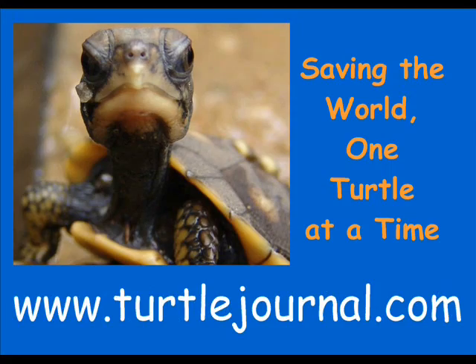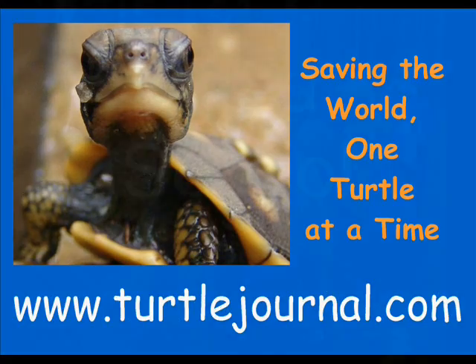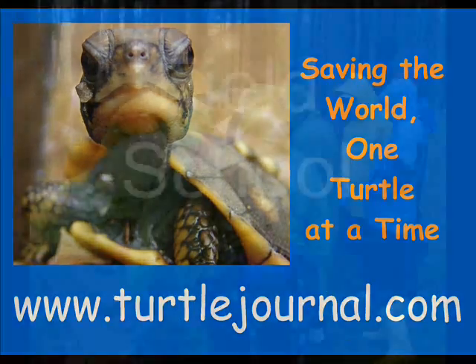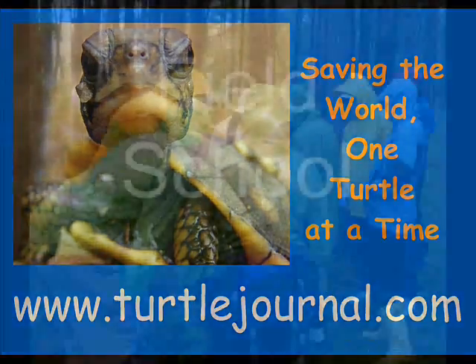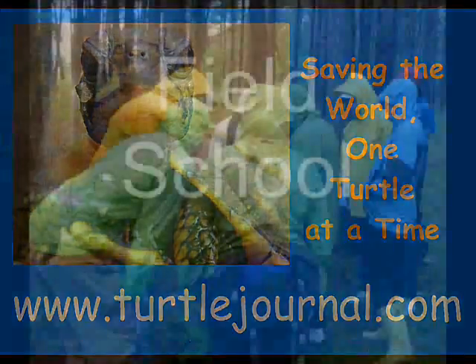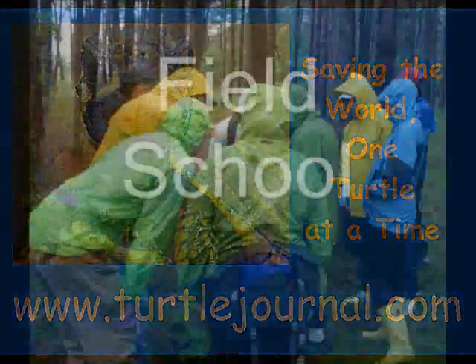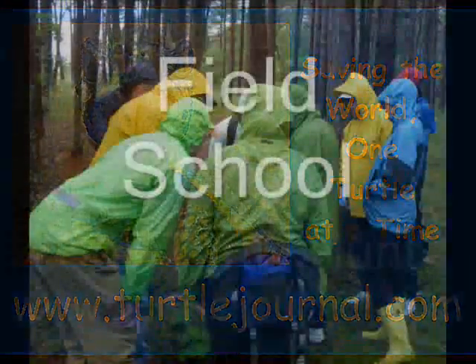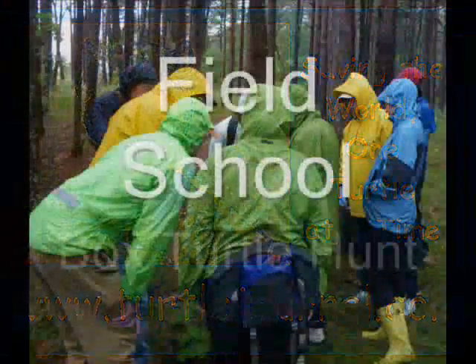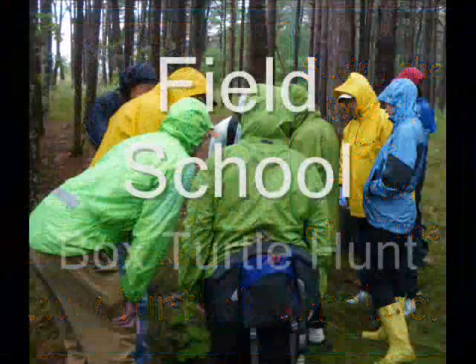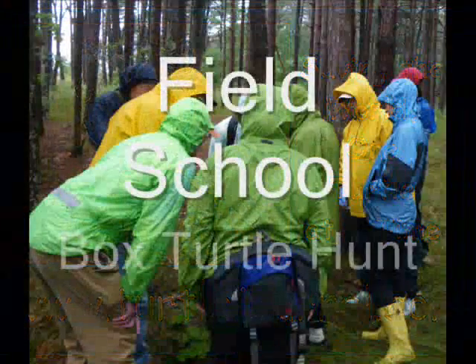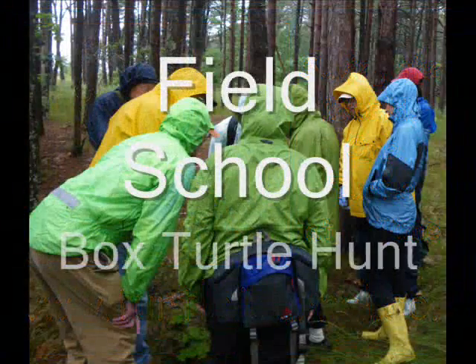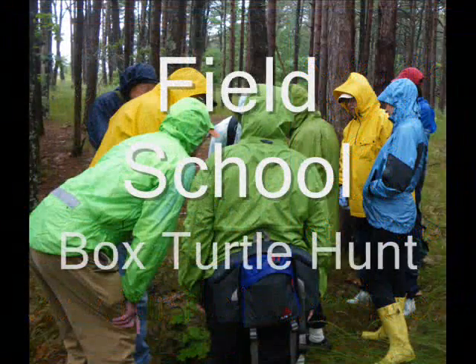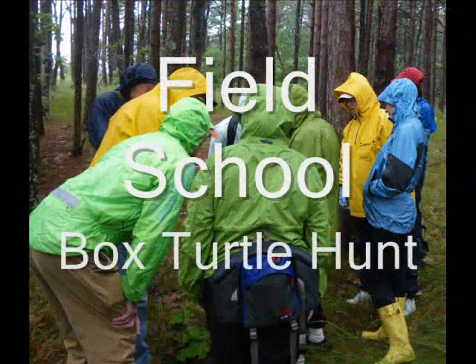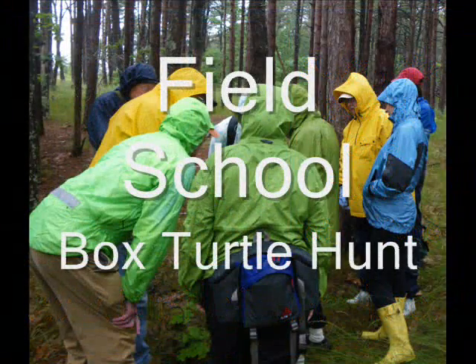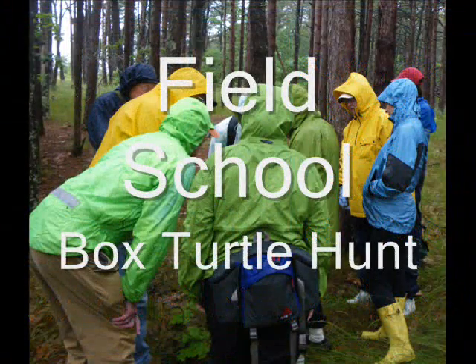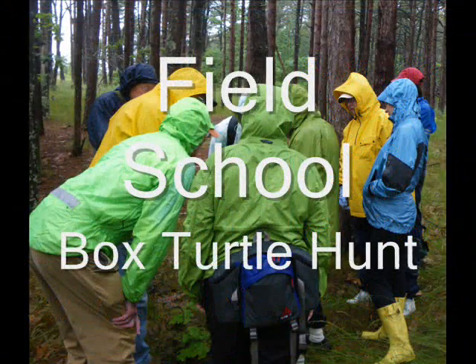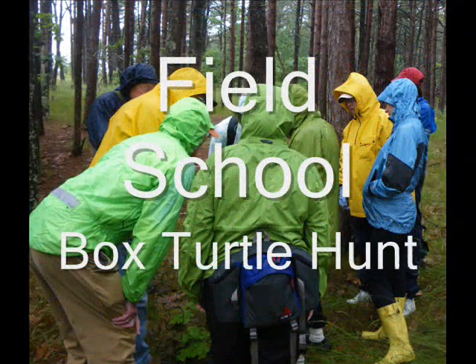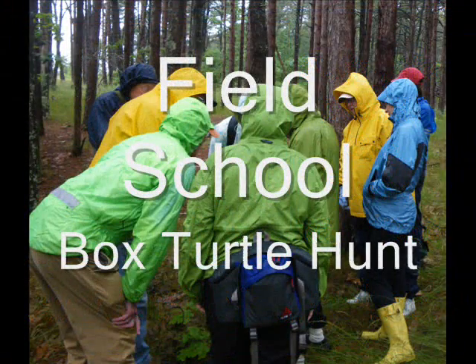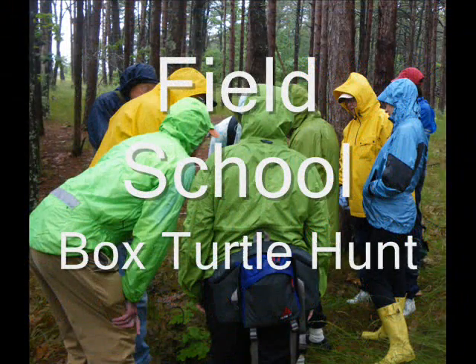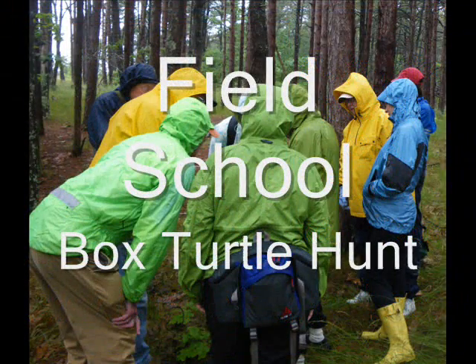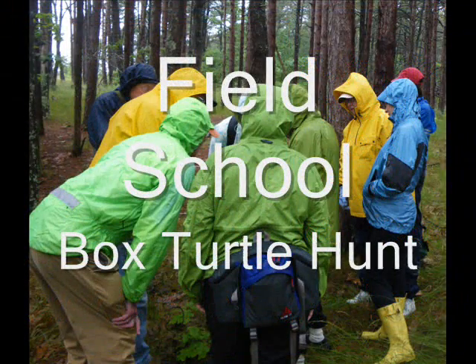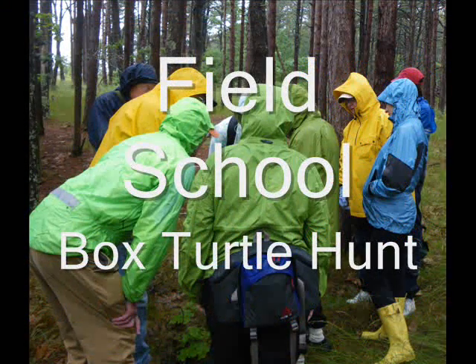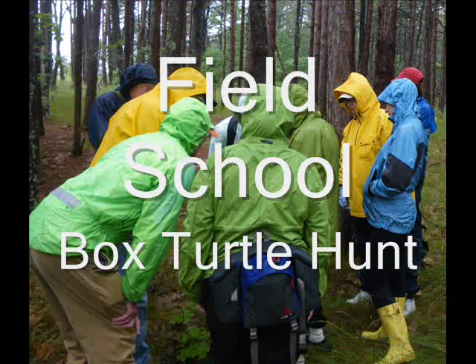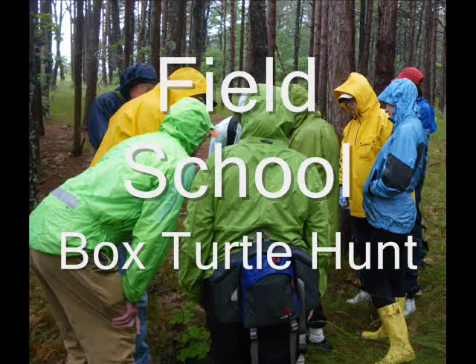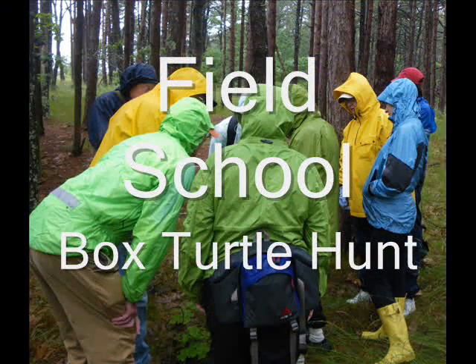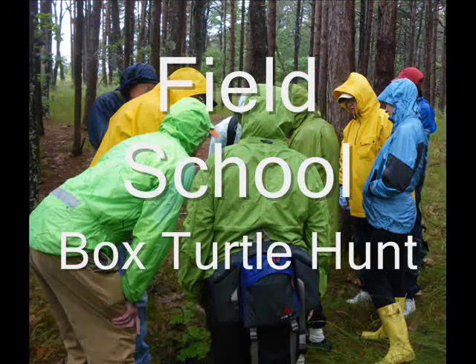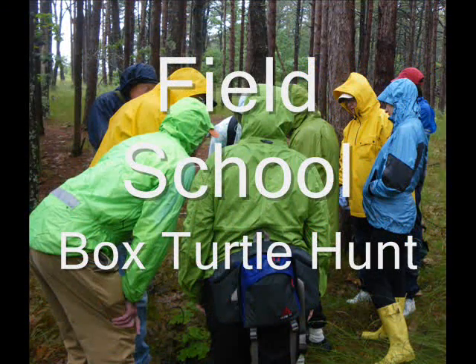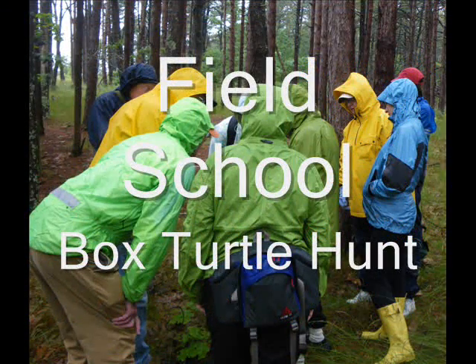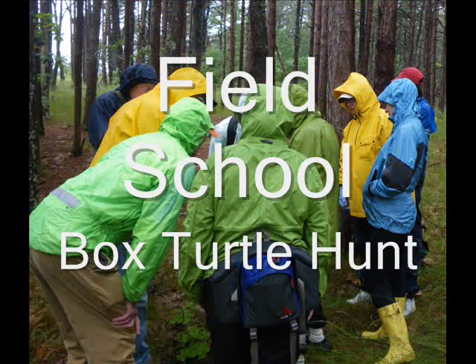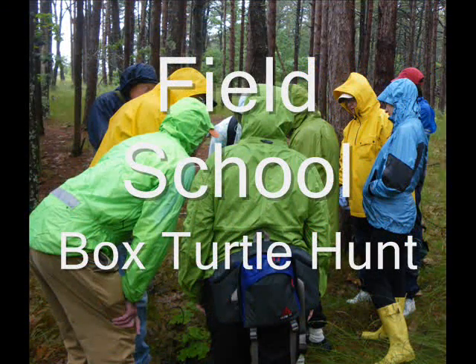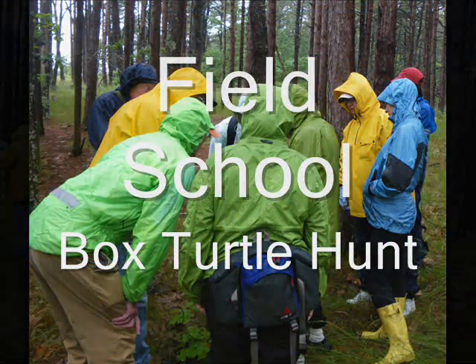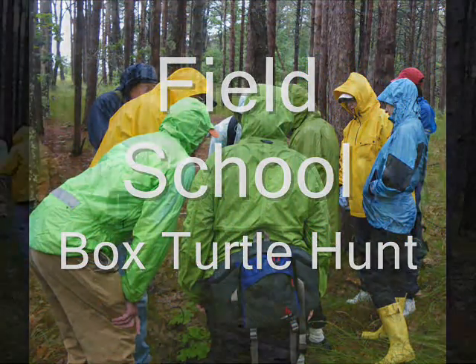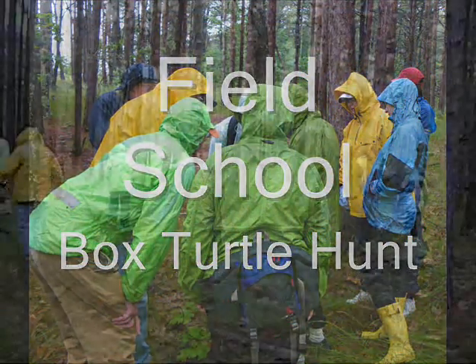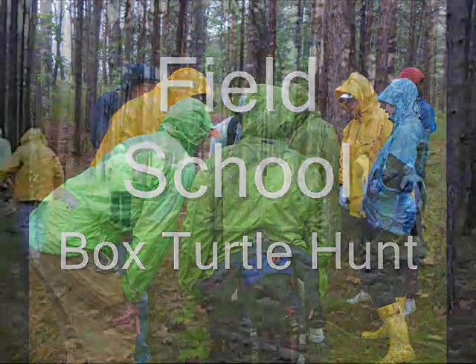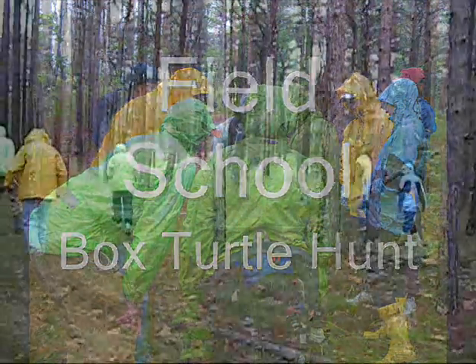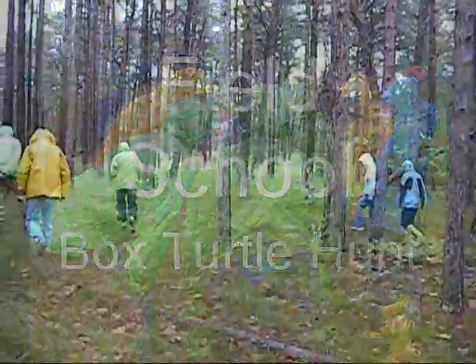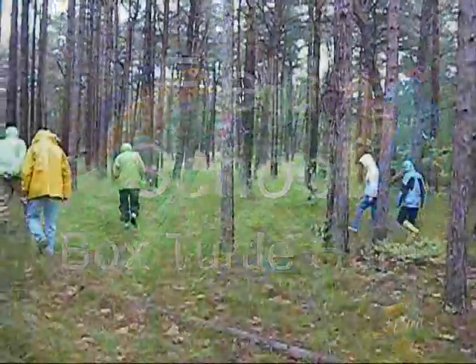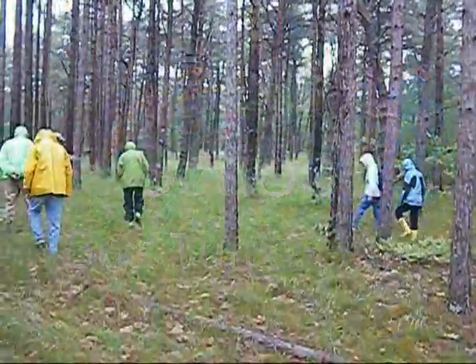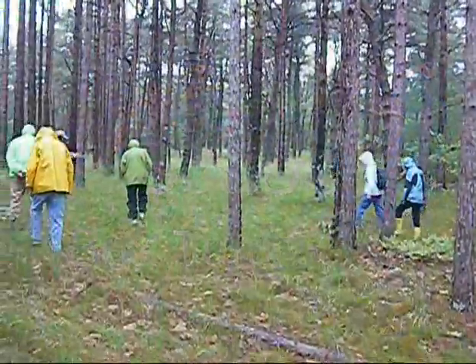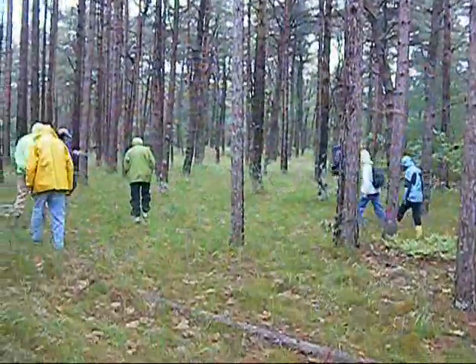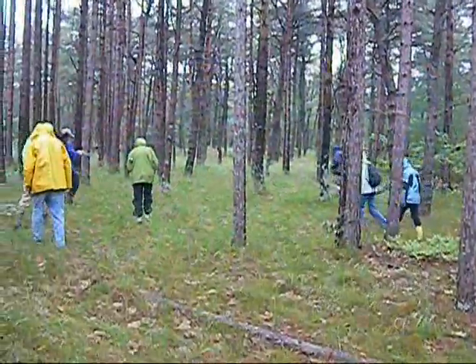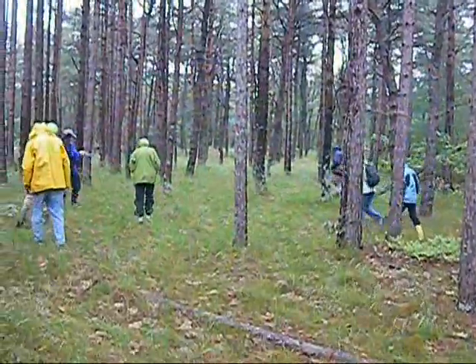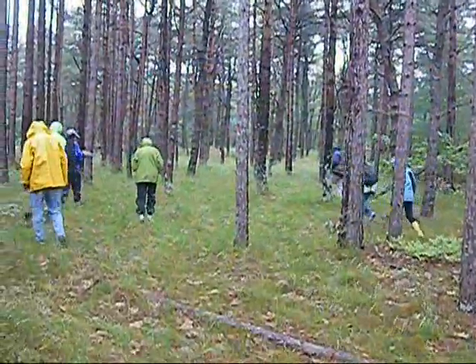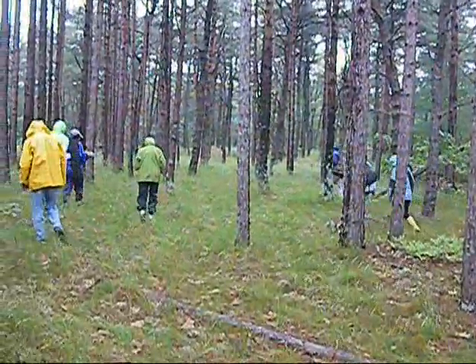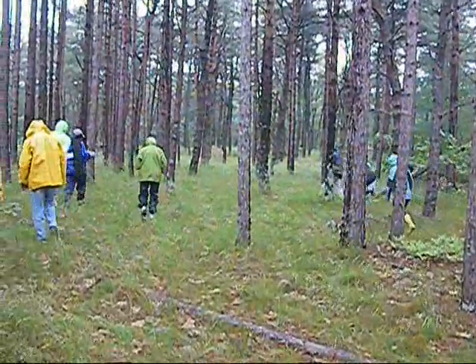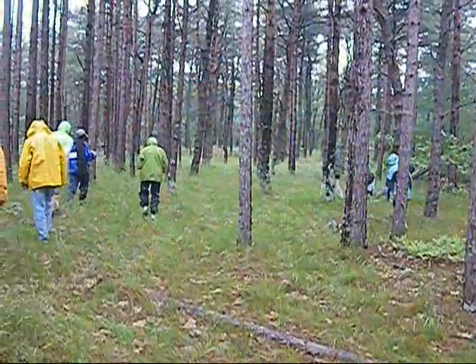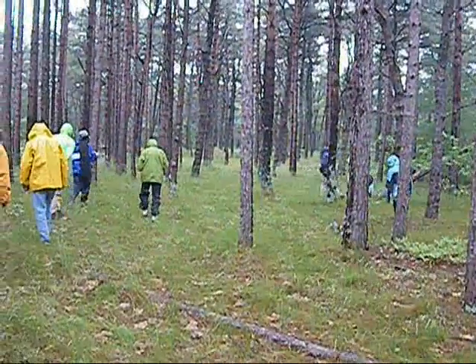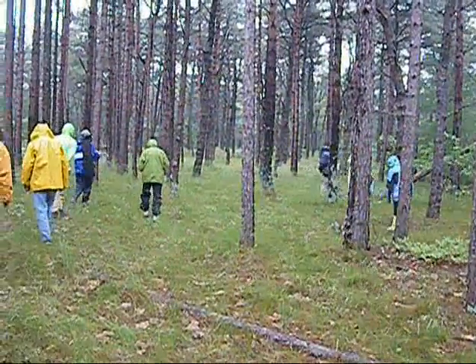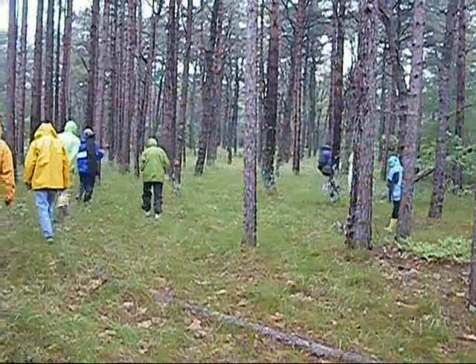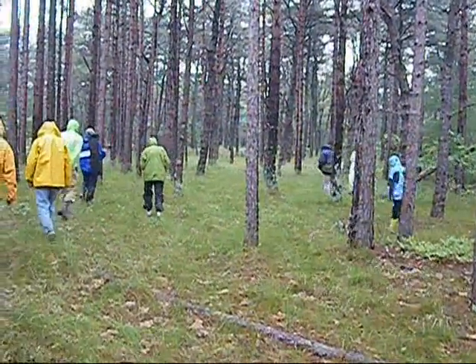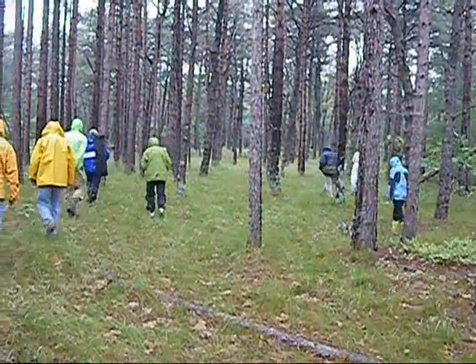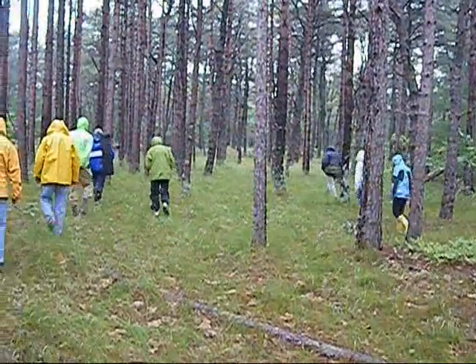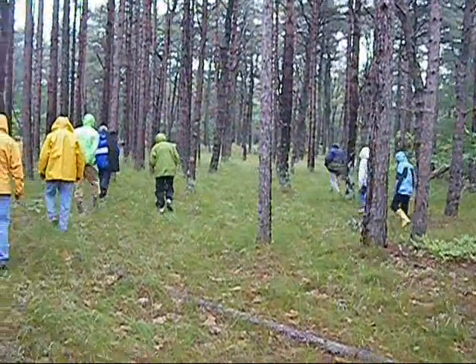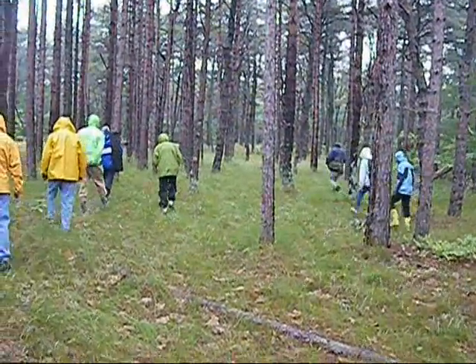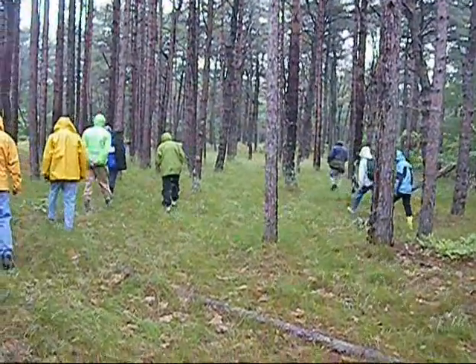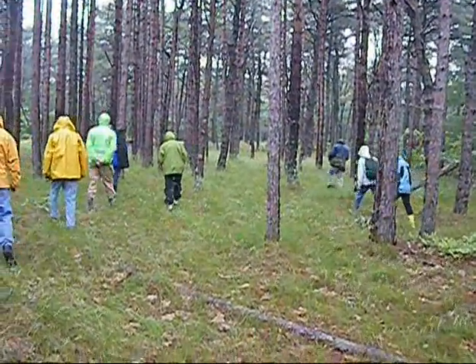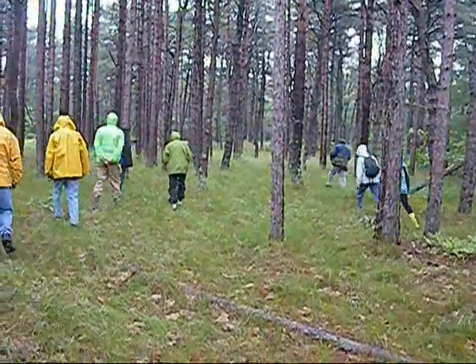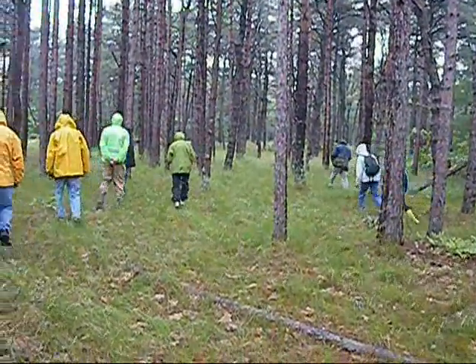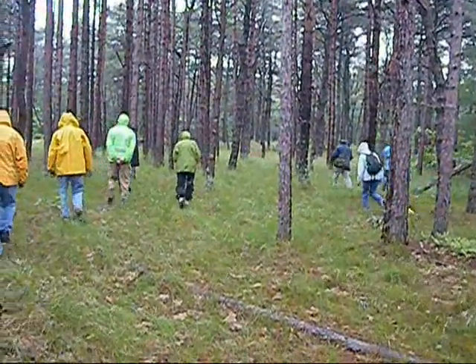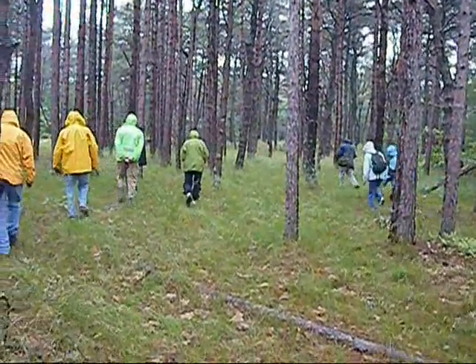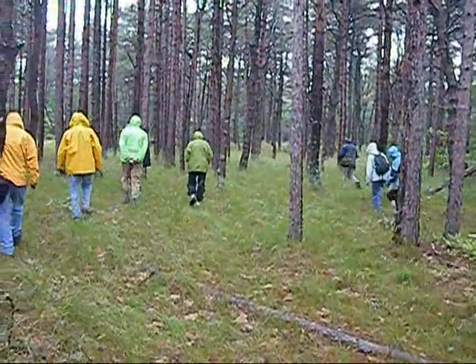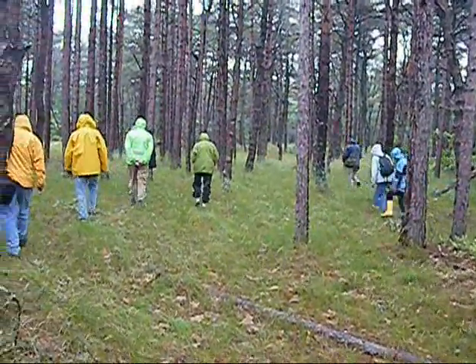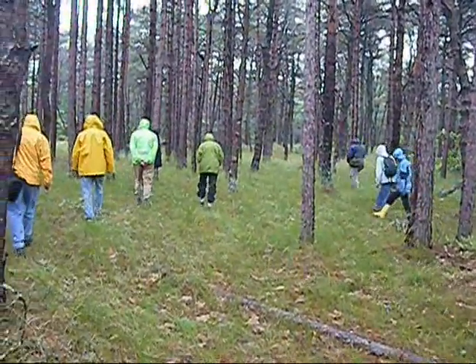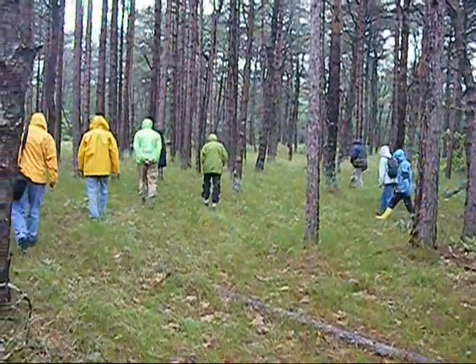It's fun wandering in the woods, ambling around, seeing what's what.